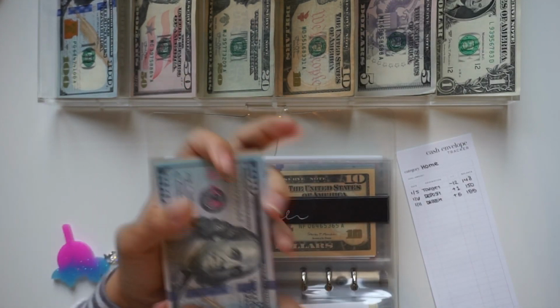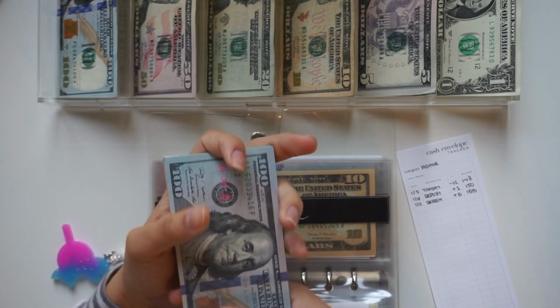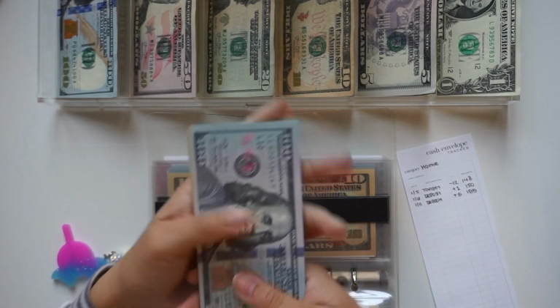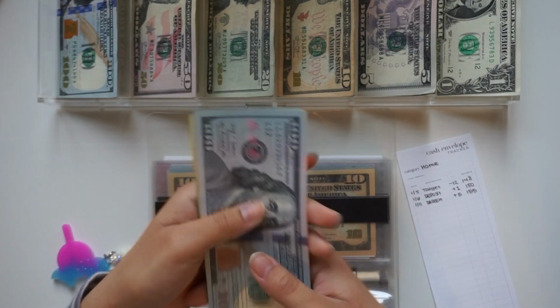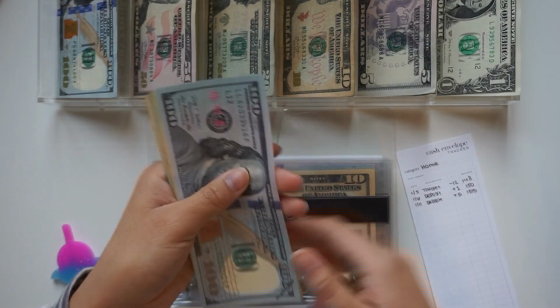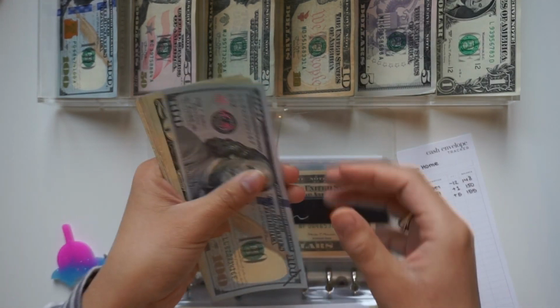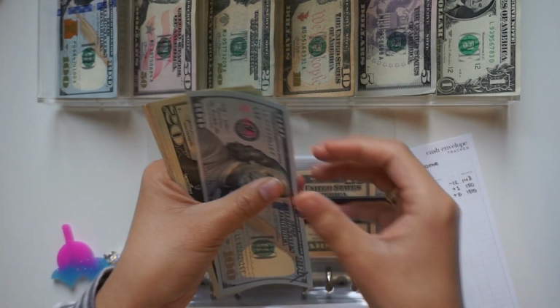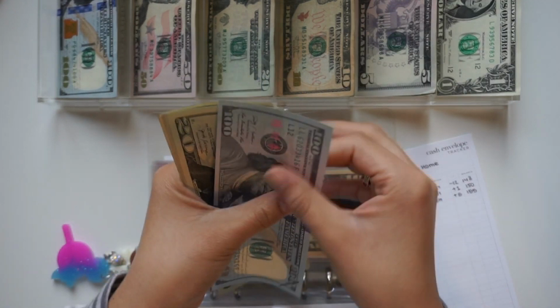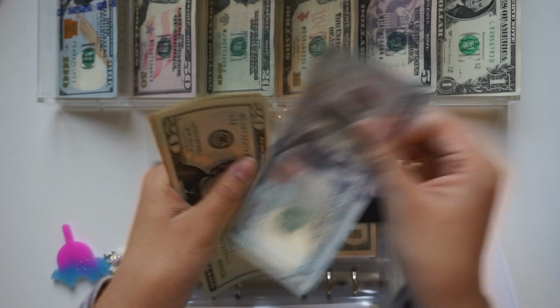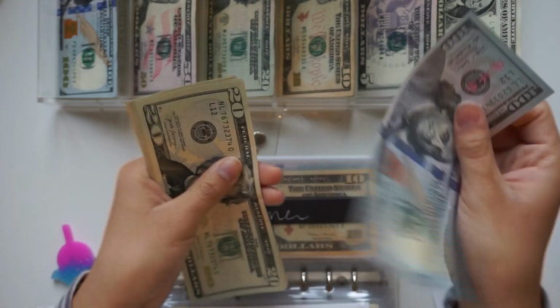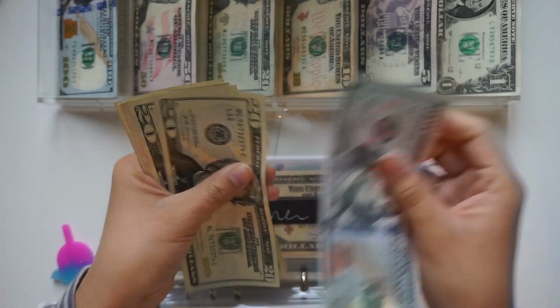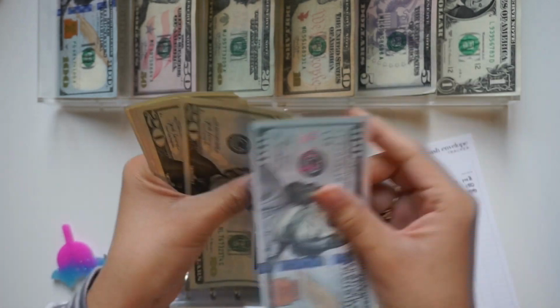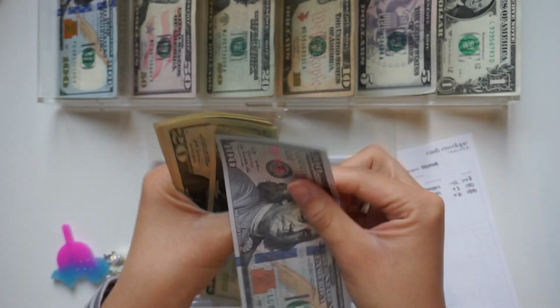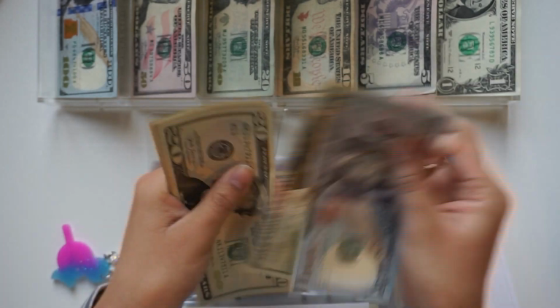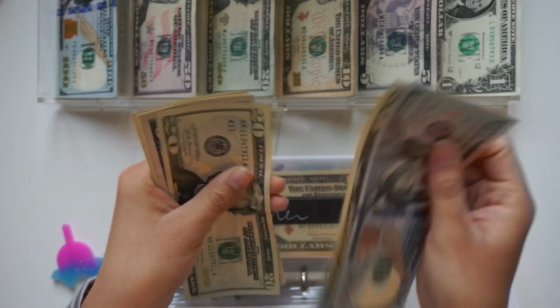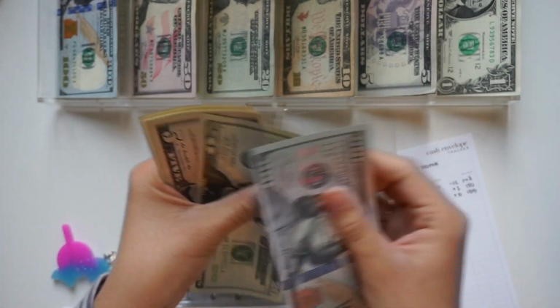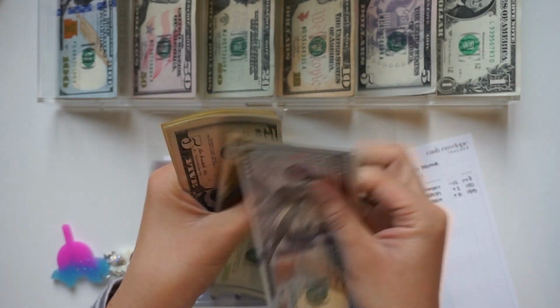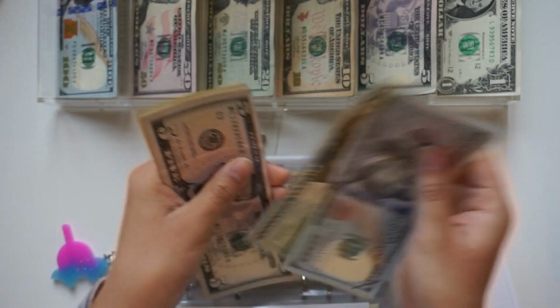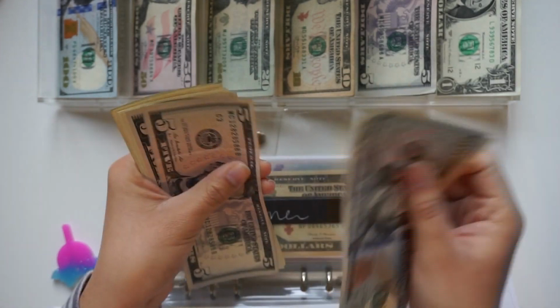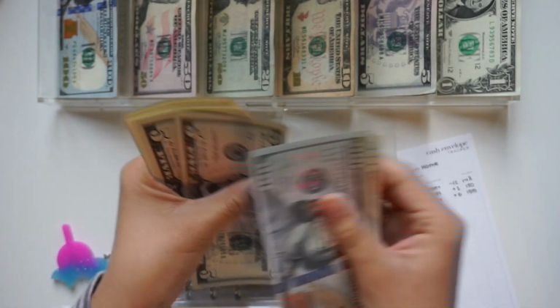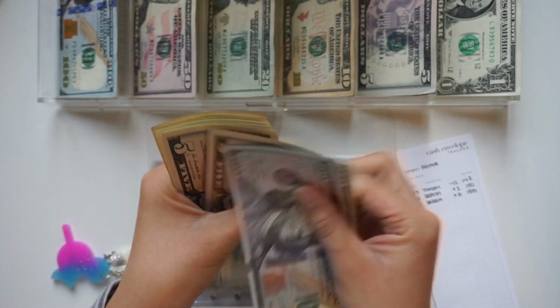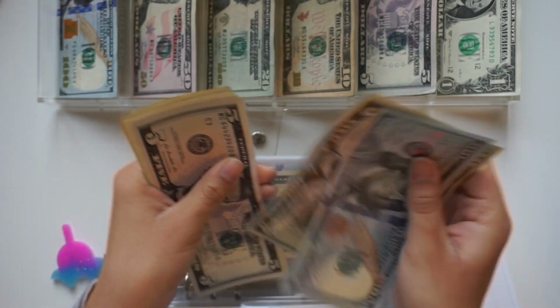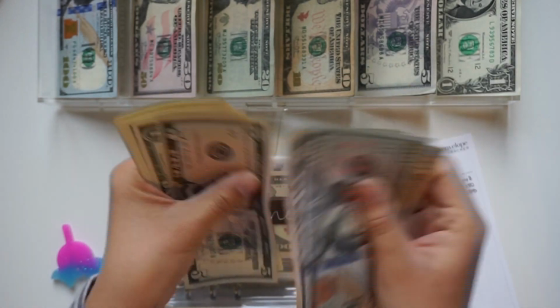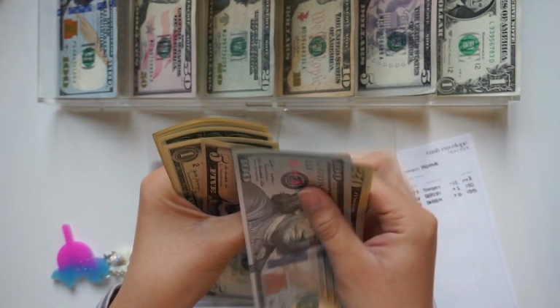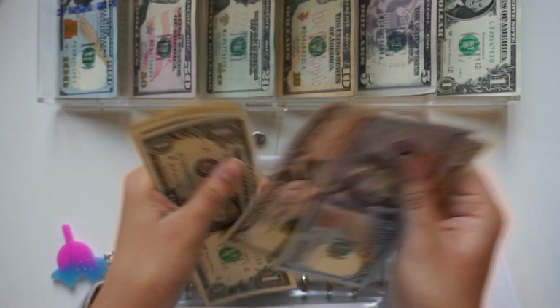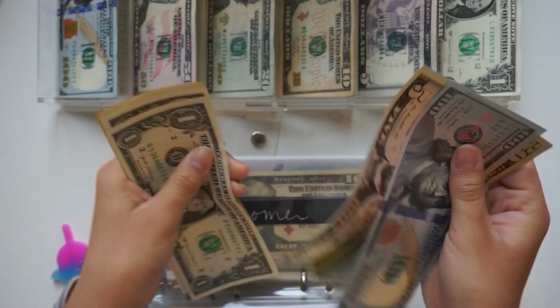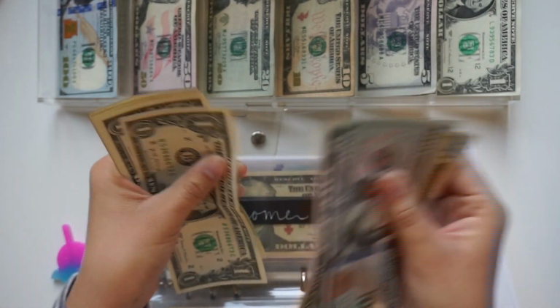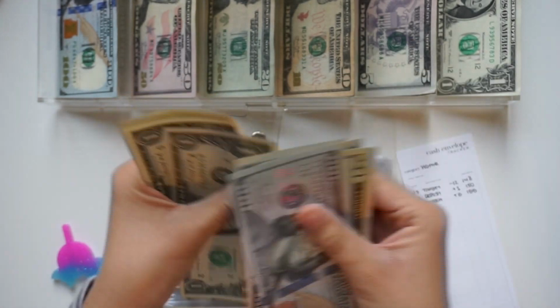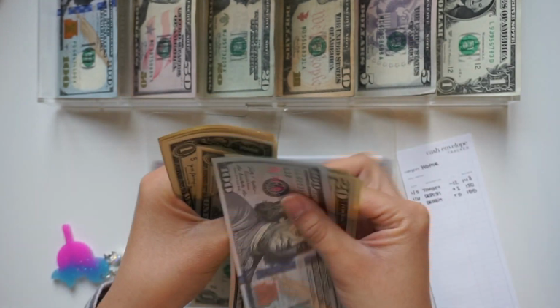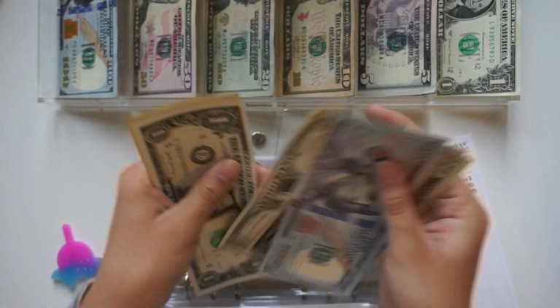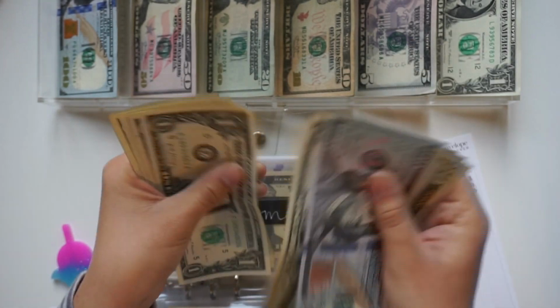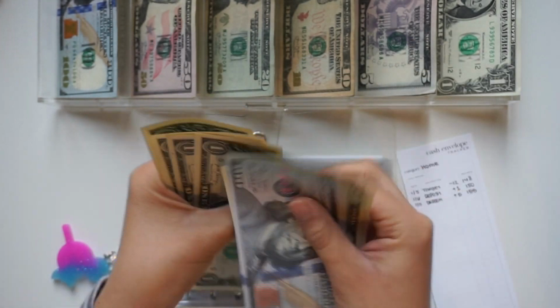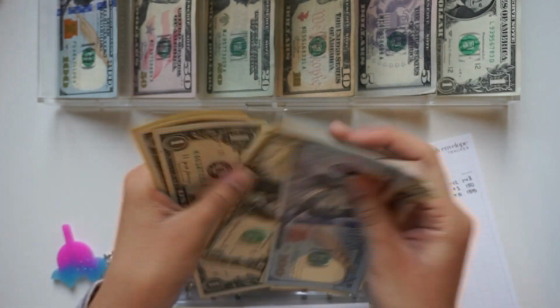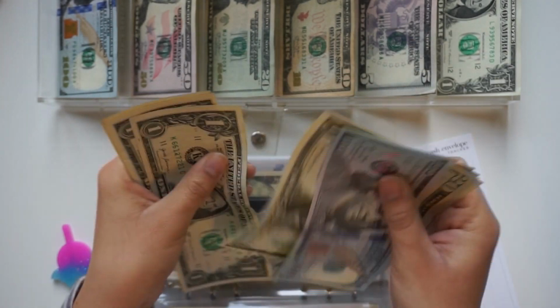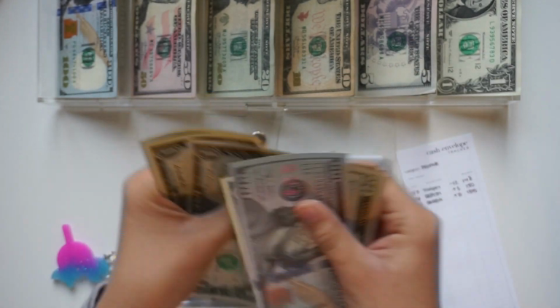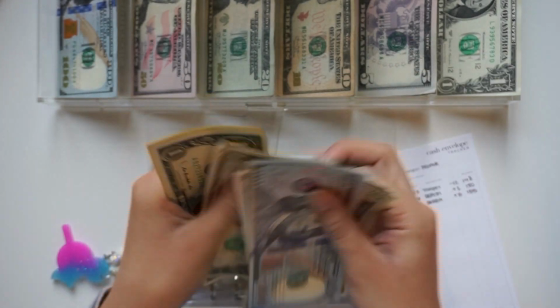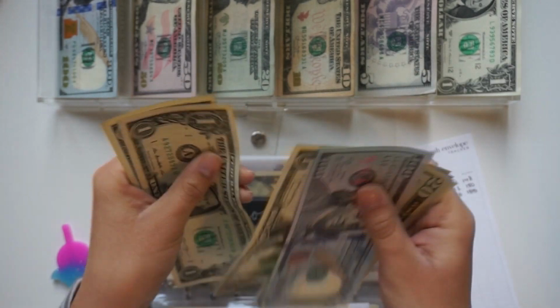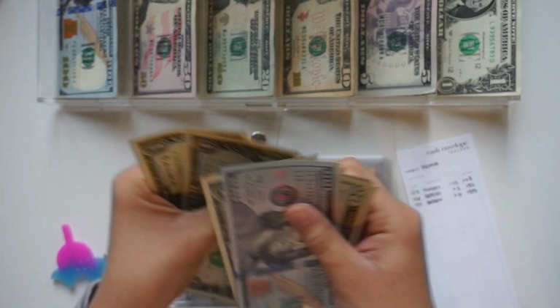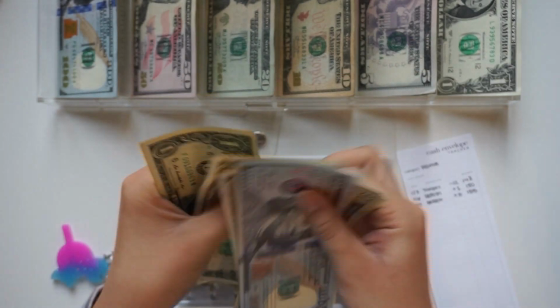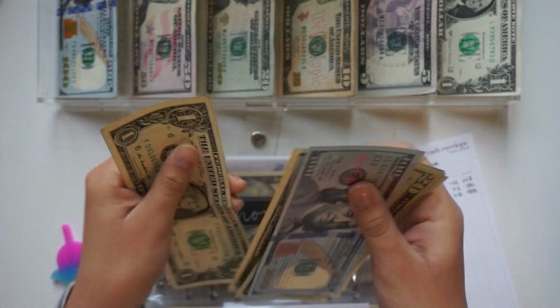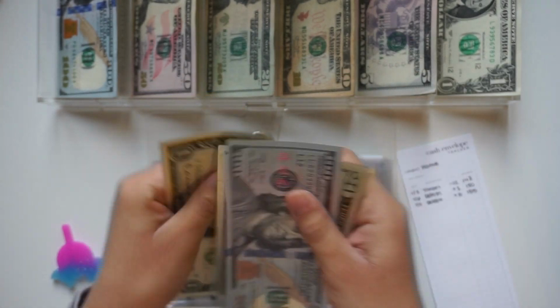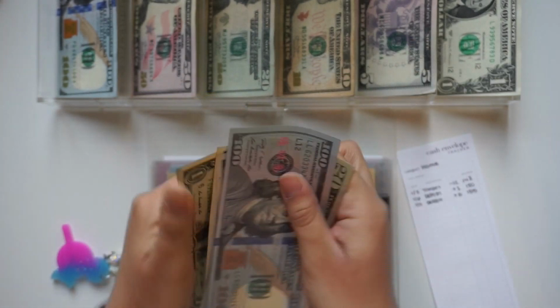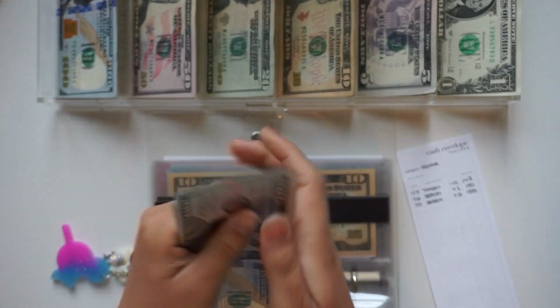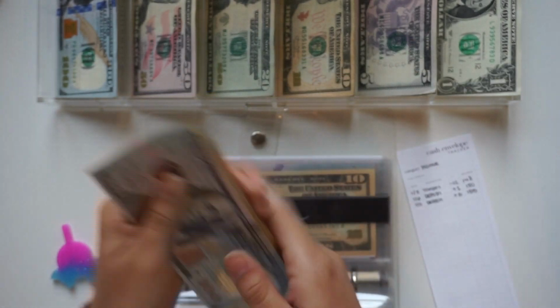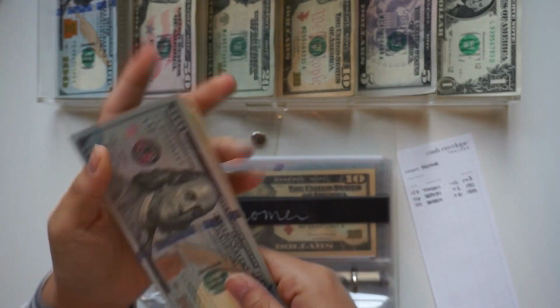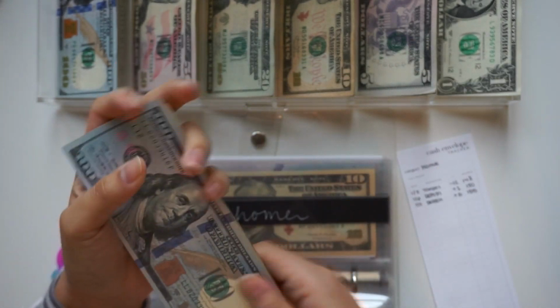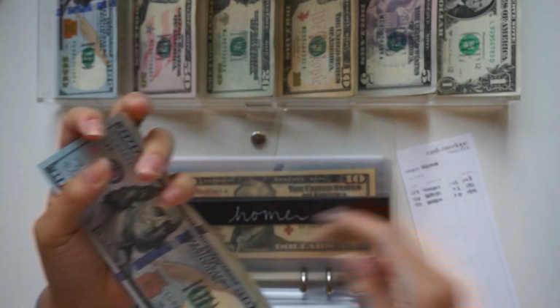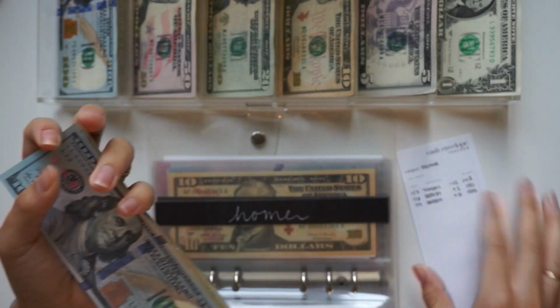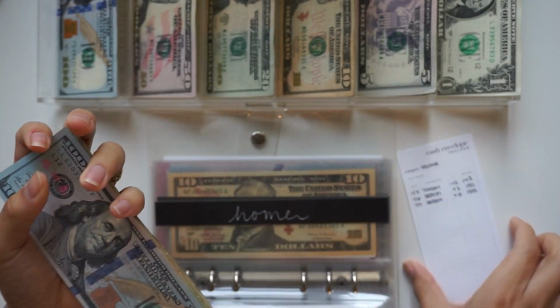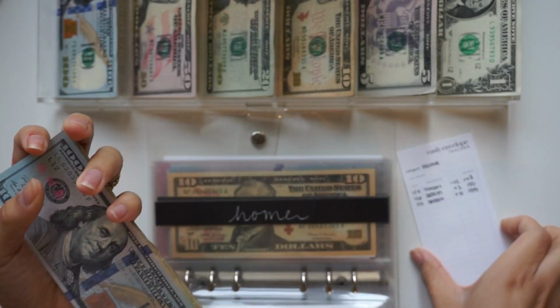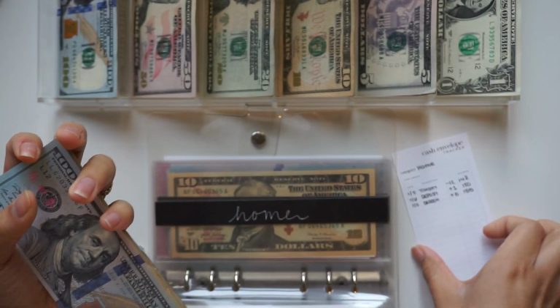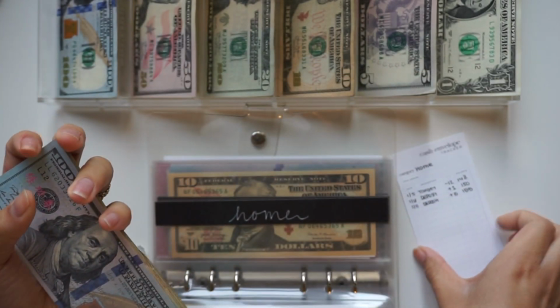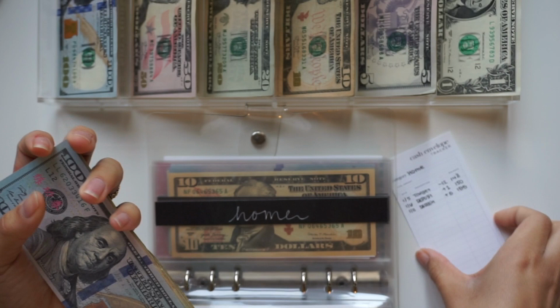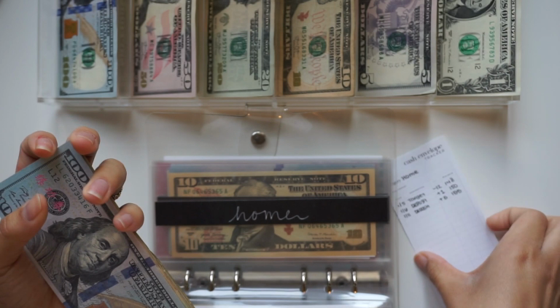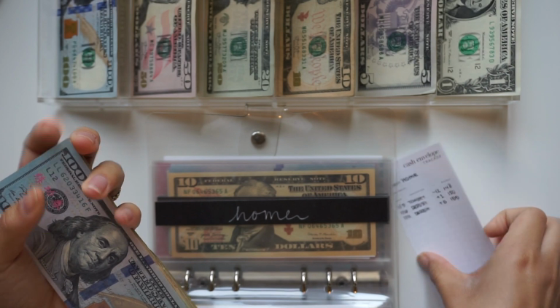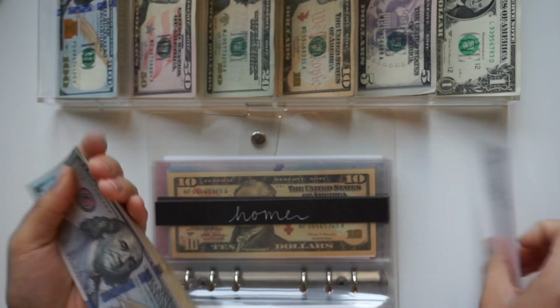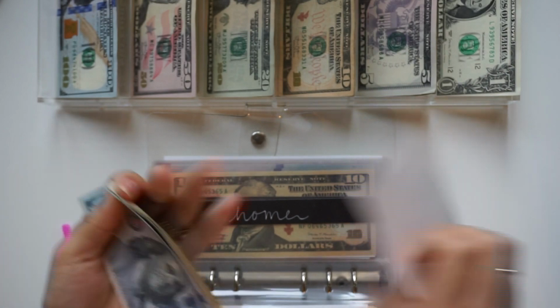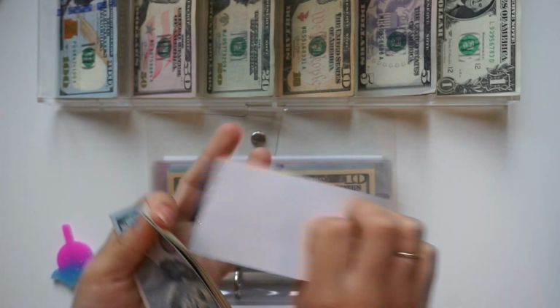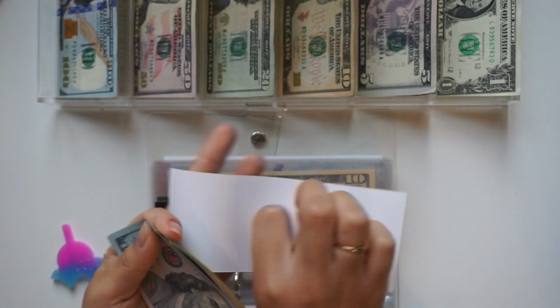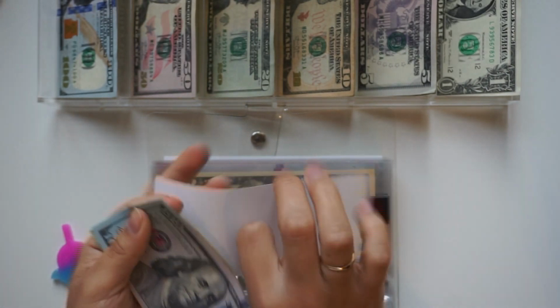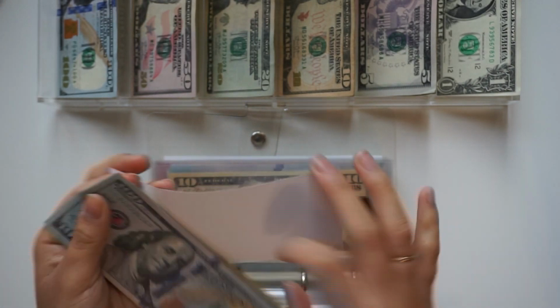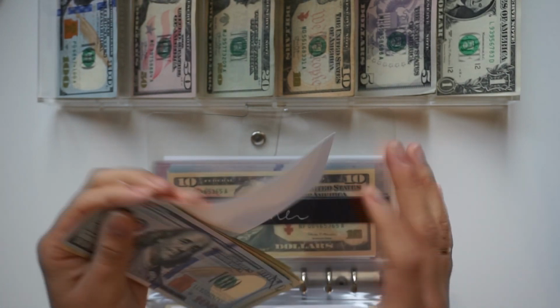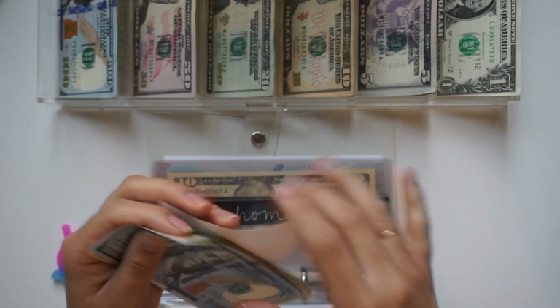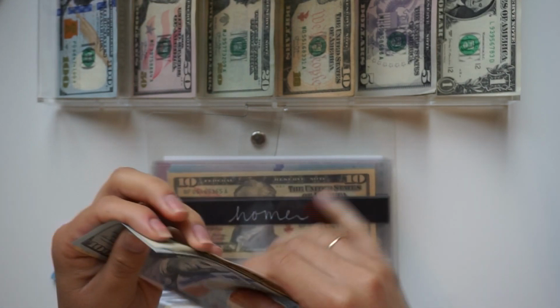For Home I'm adding $5. So we have one hundred, twenty, forty, fifty — one, two, three, four, five — and fifty-five, bringing the total to $155.